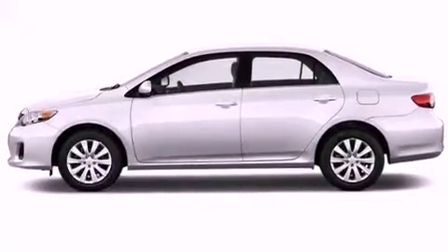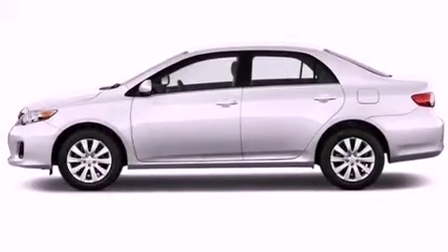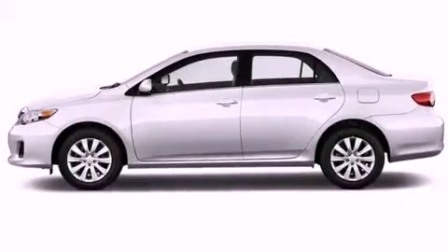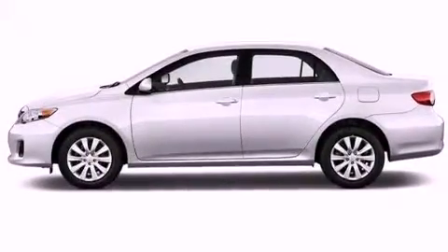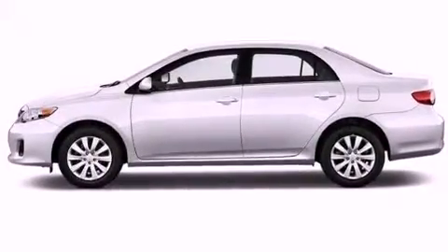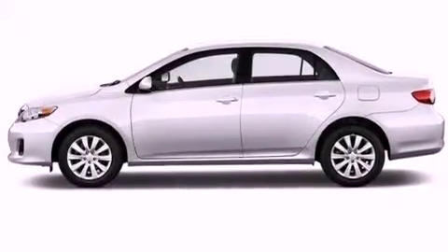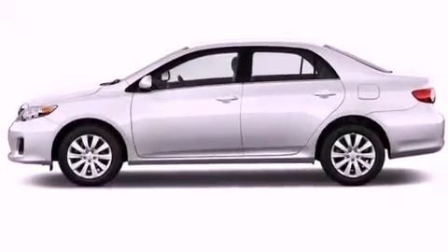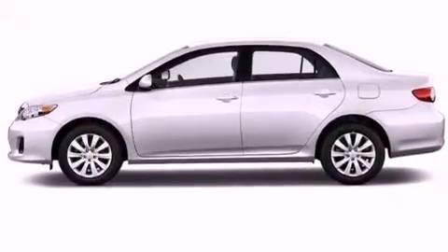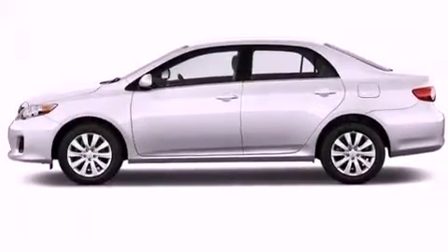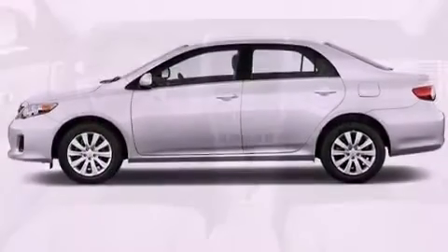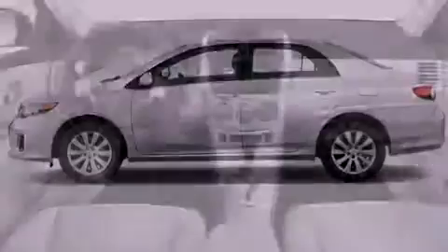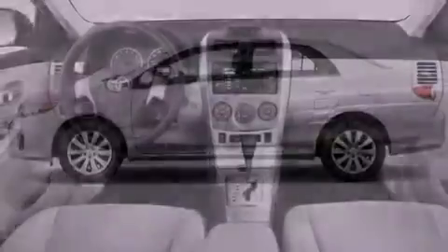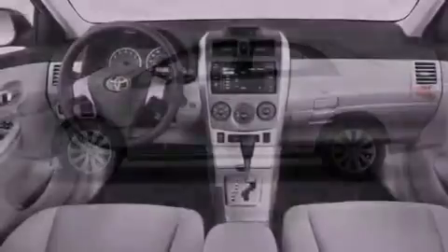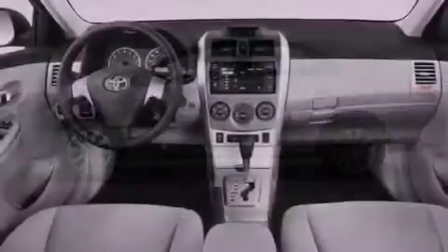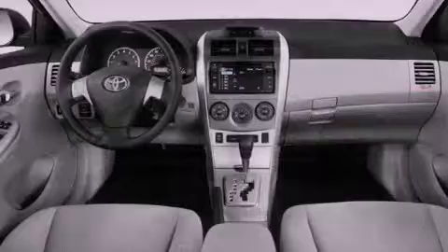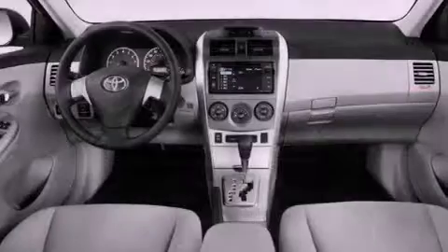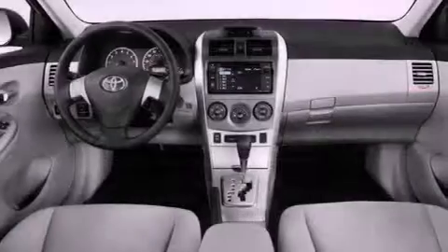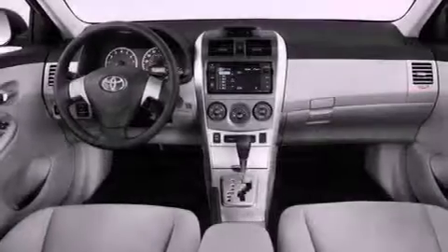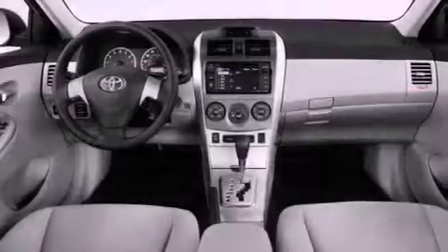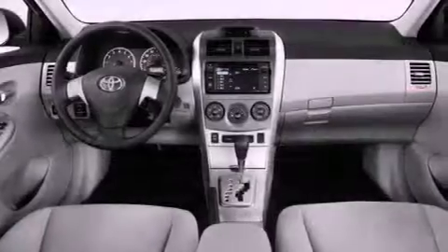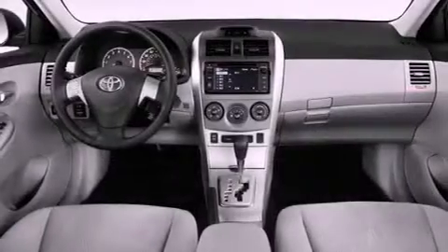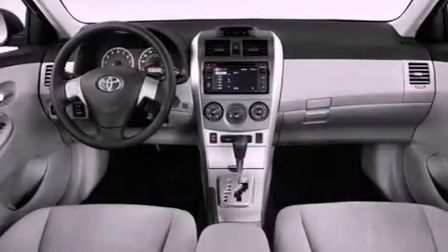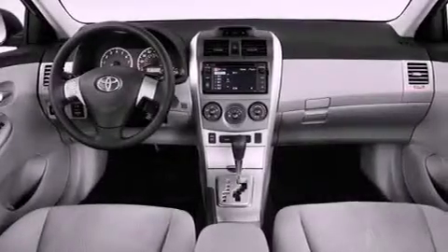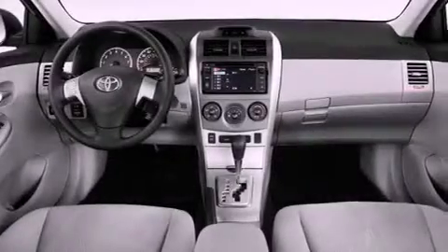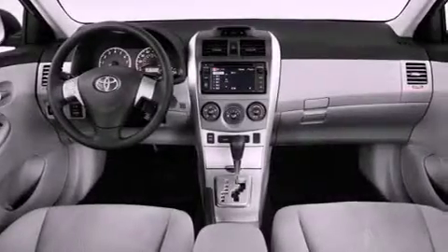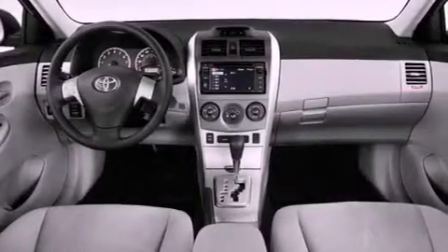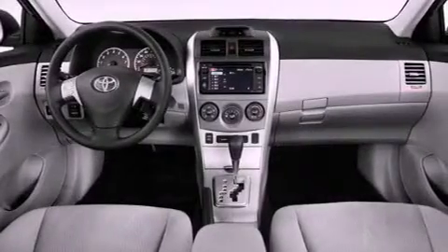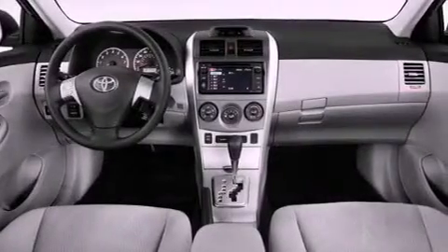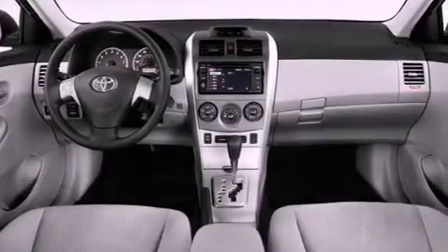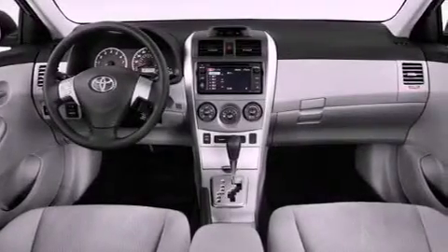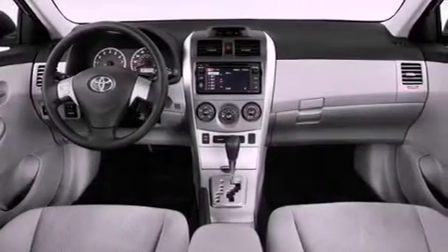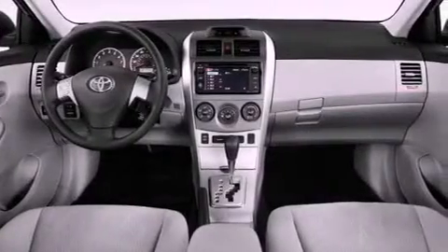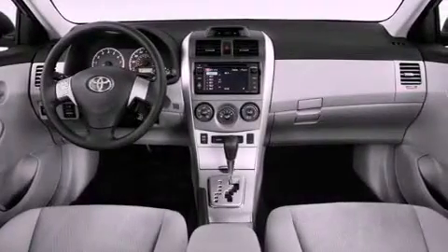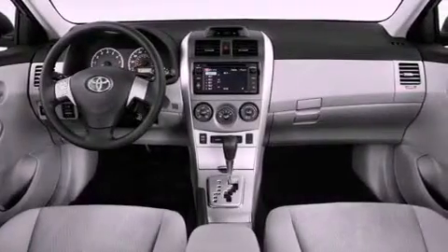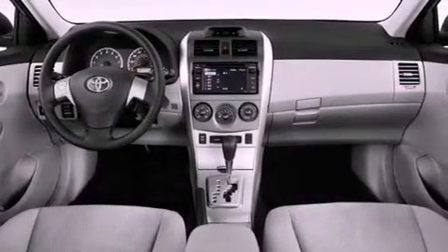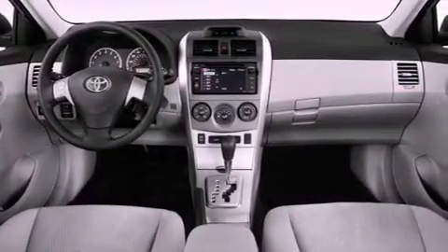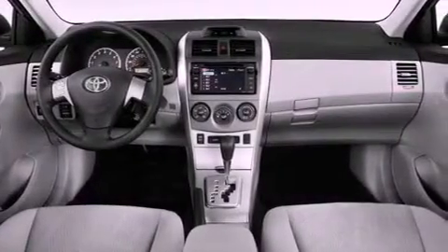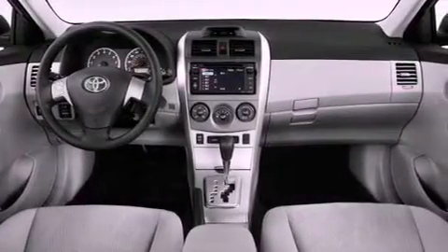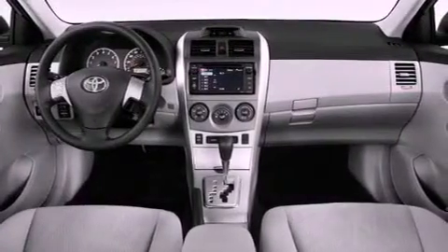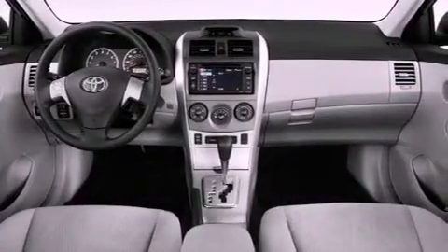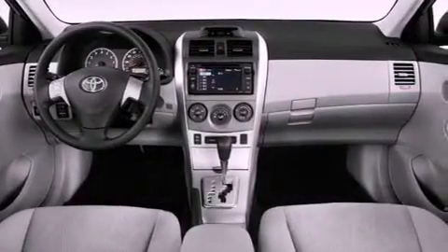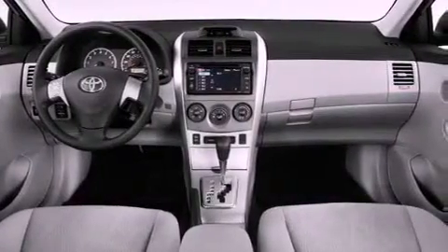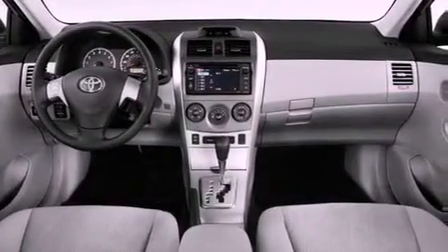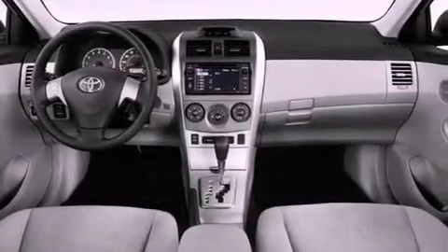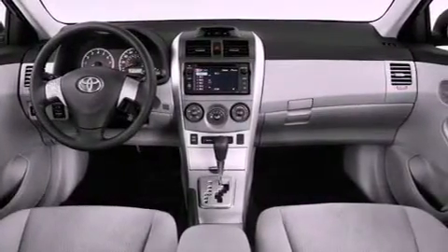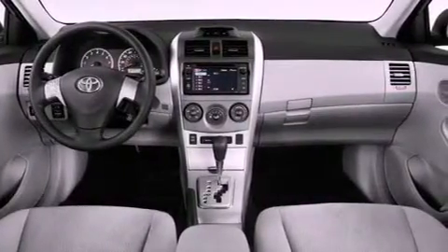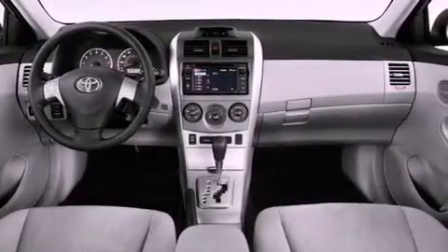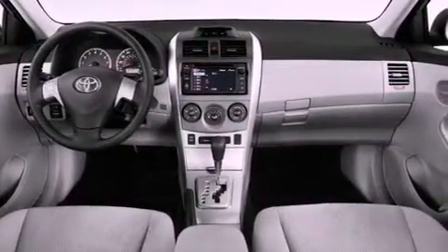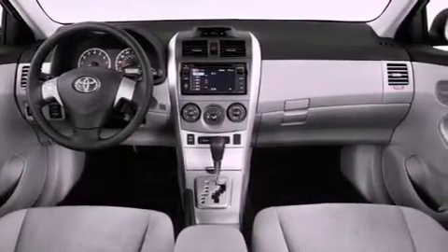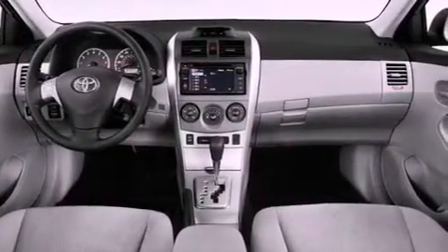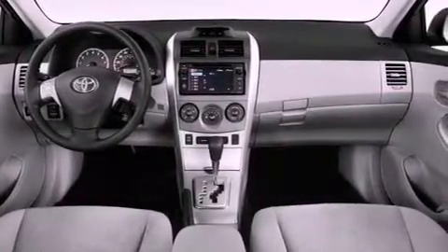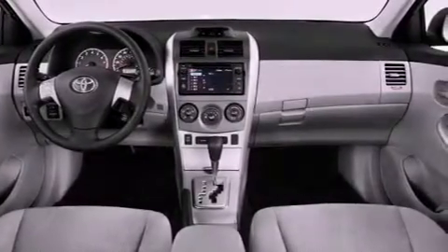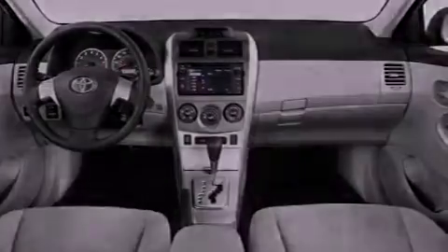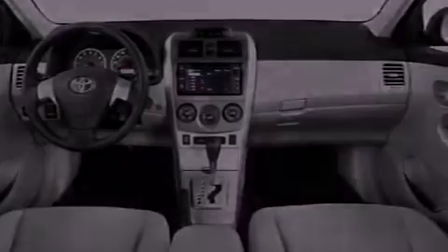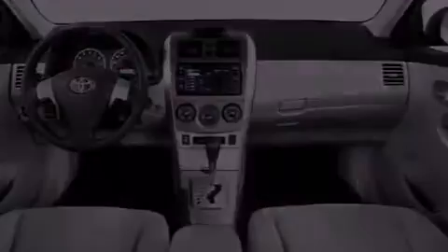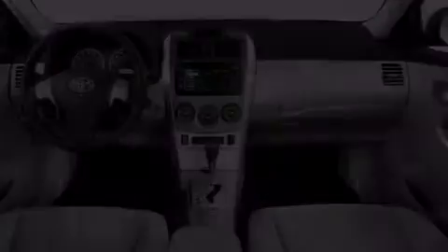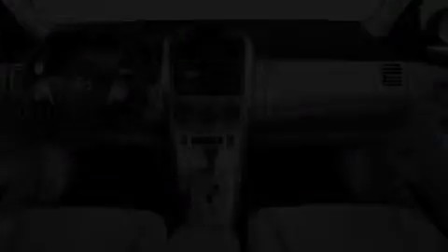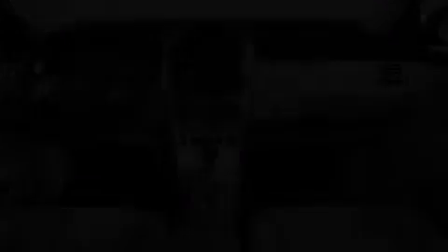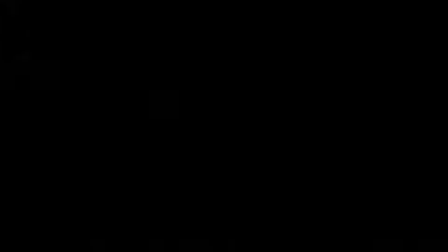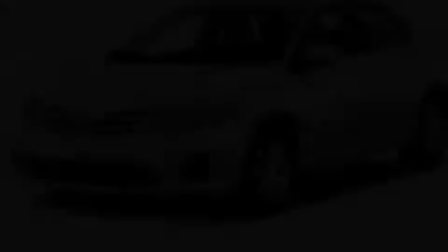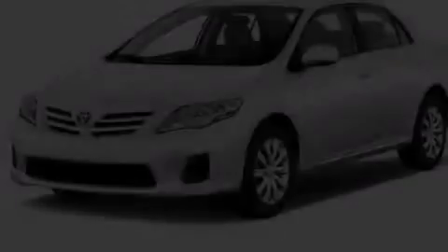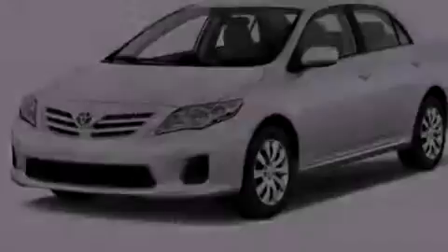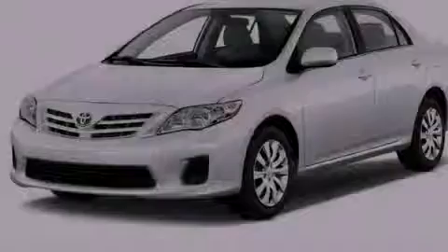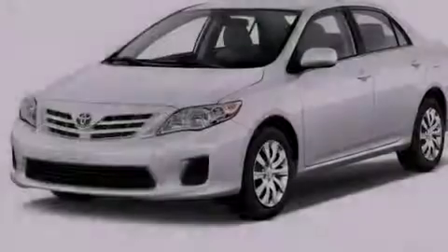Additional features include a passenger side vanity mirror, rear impact crumple zones, air conditioning, and an auxiliary power outlet.